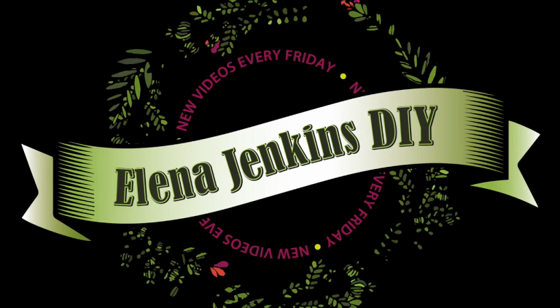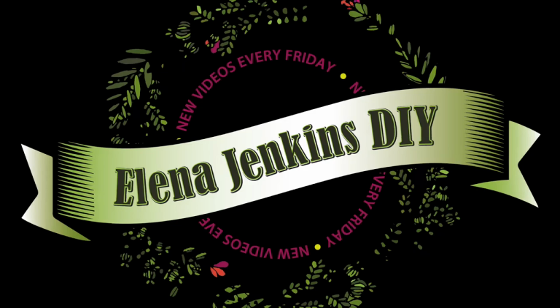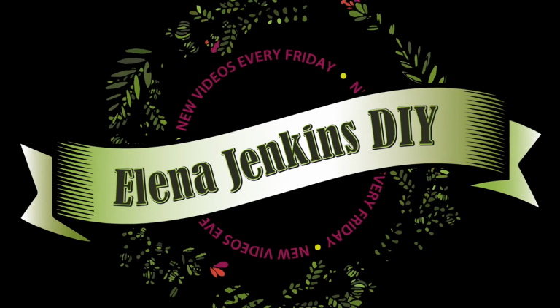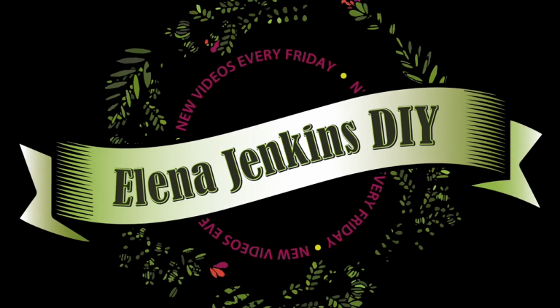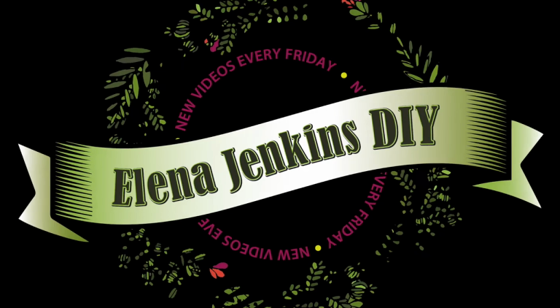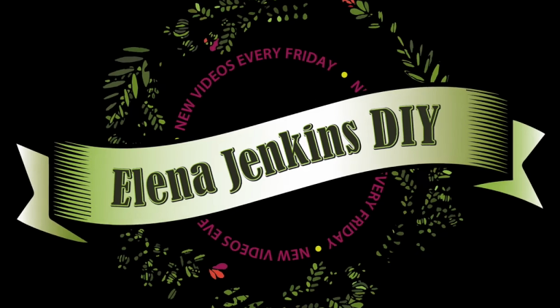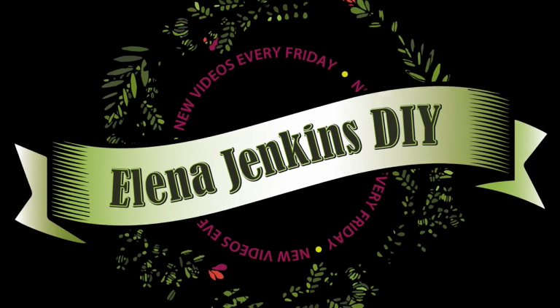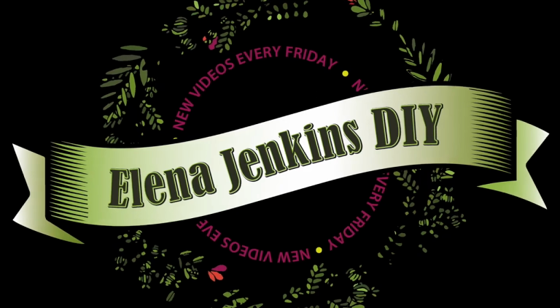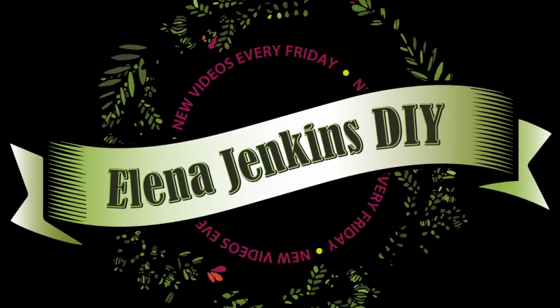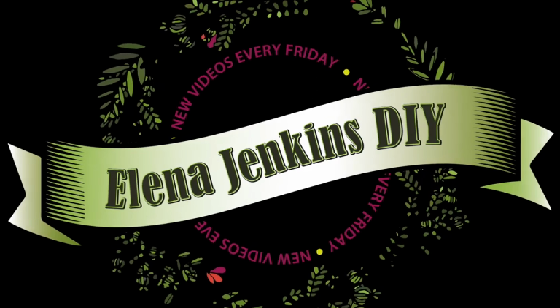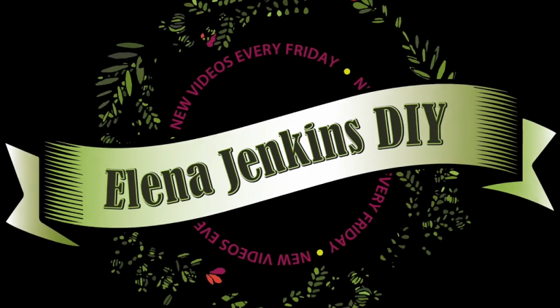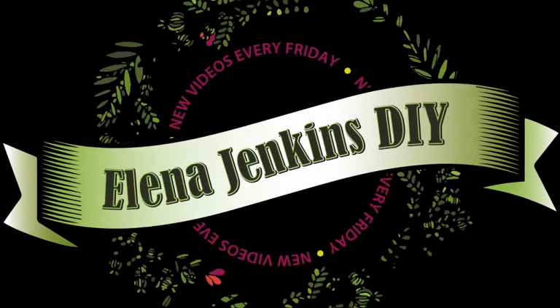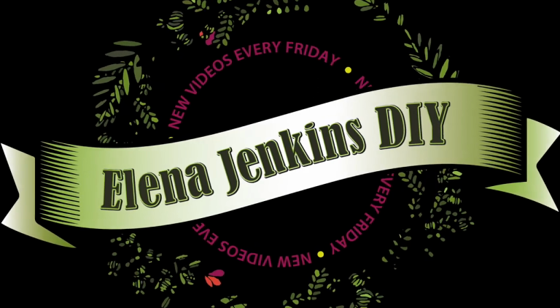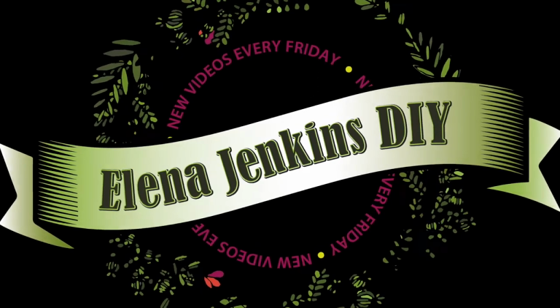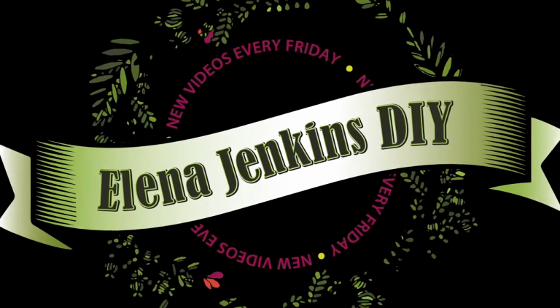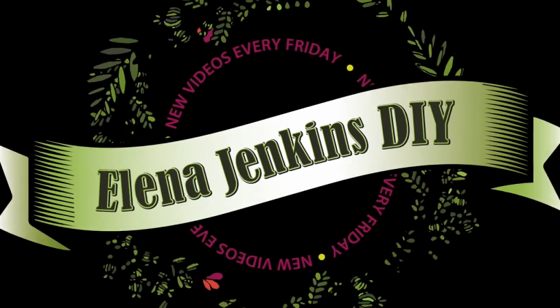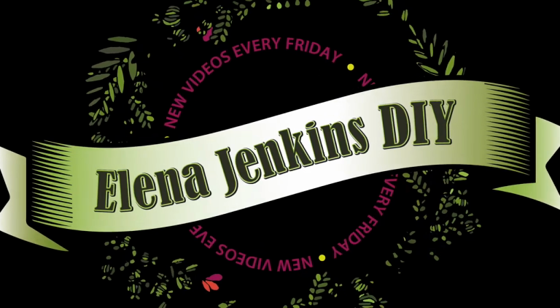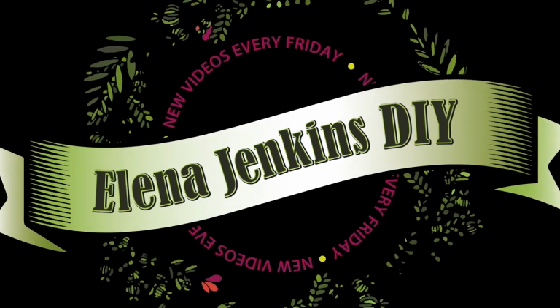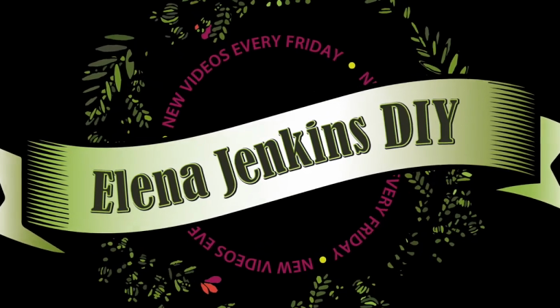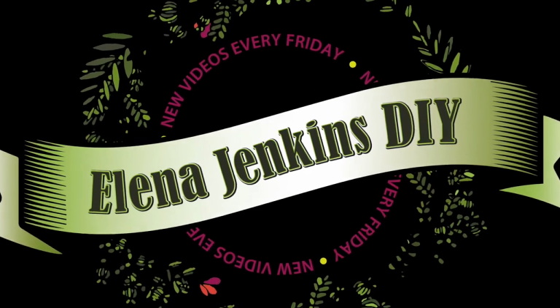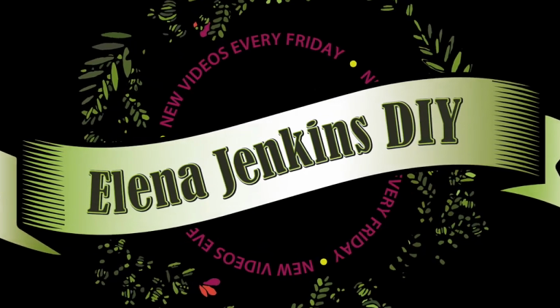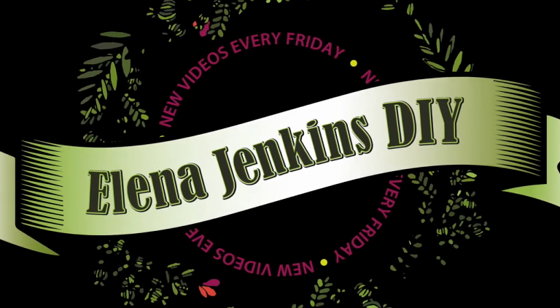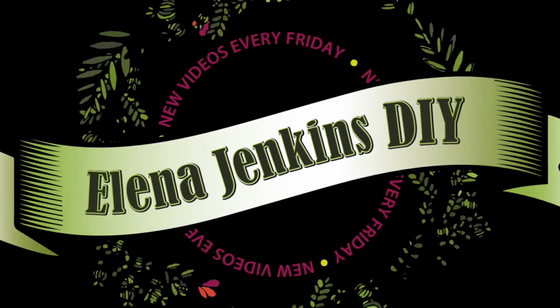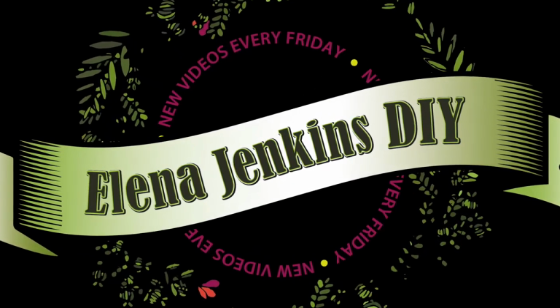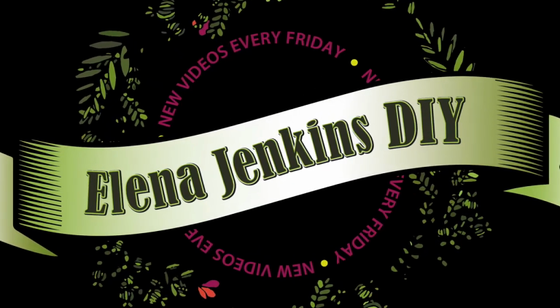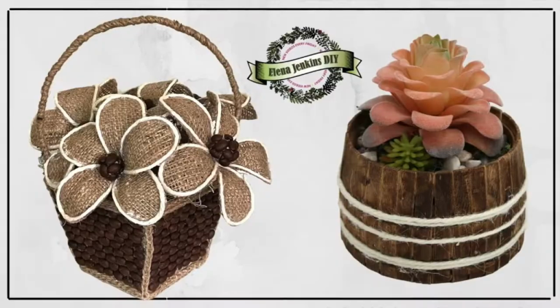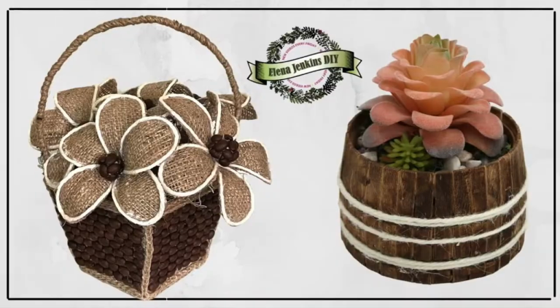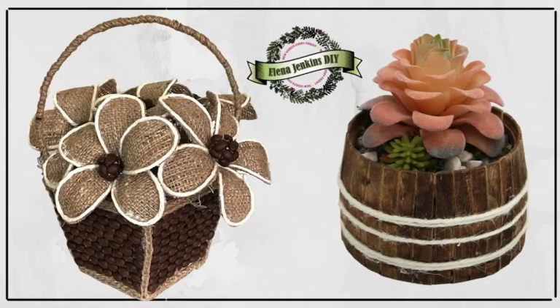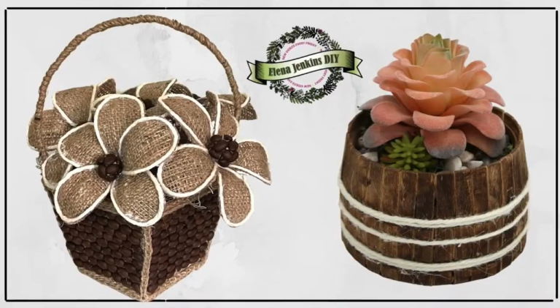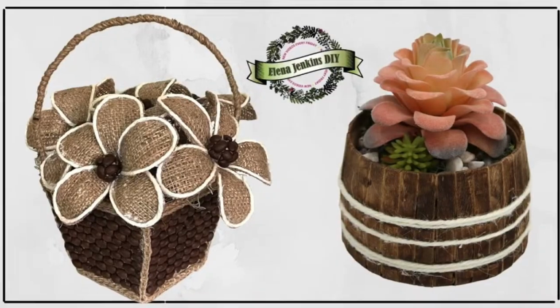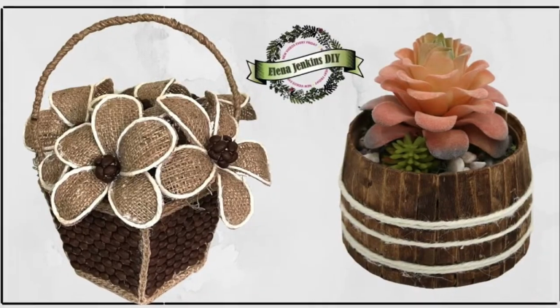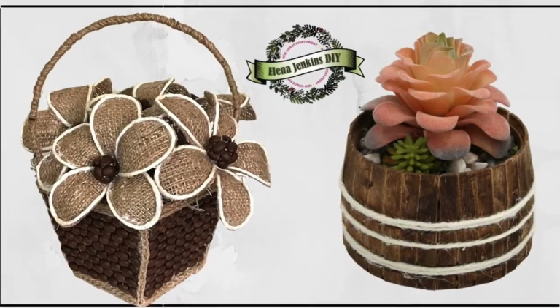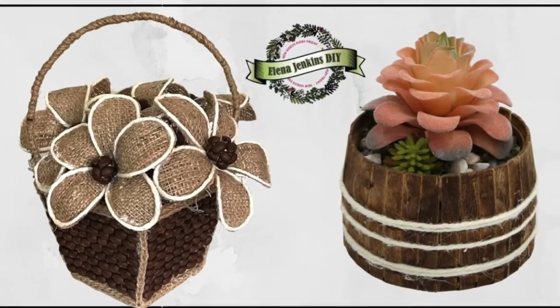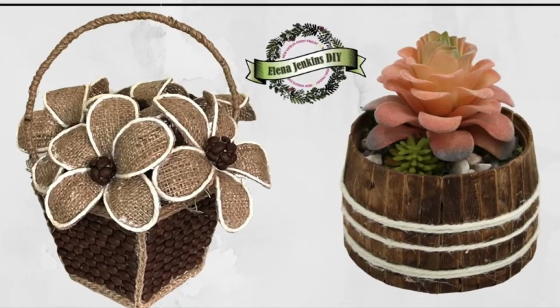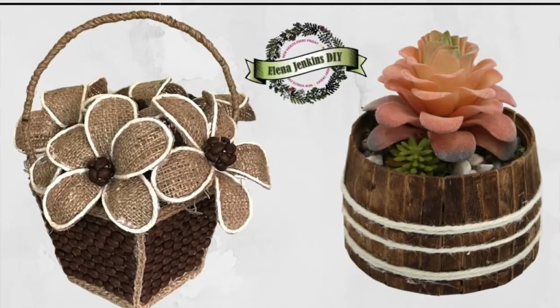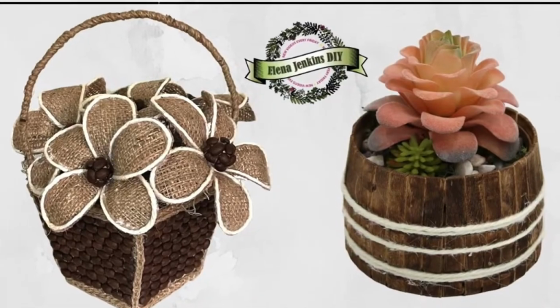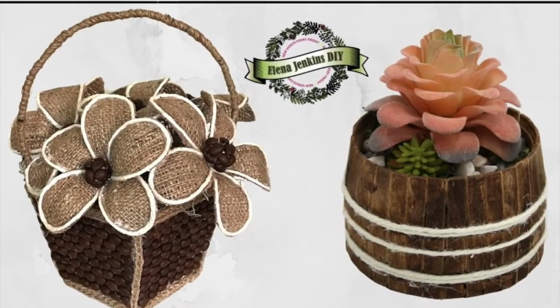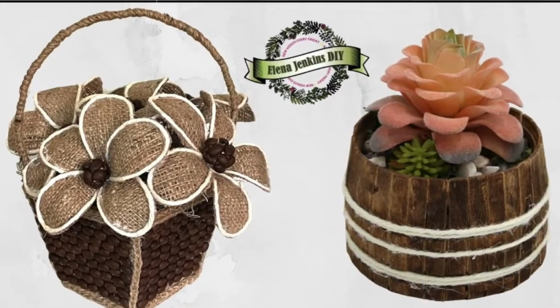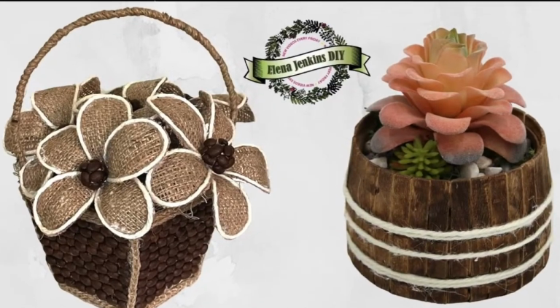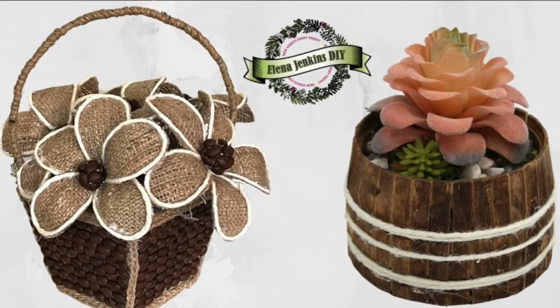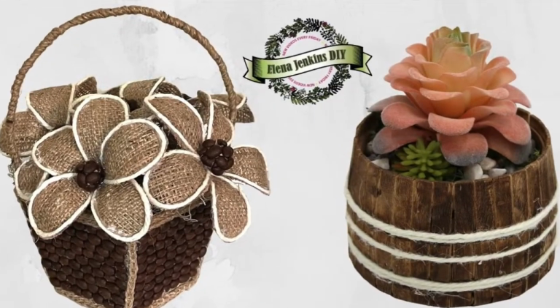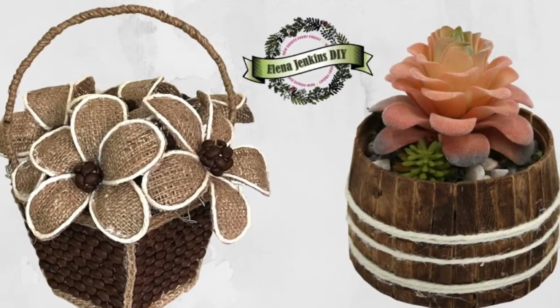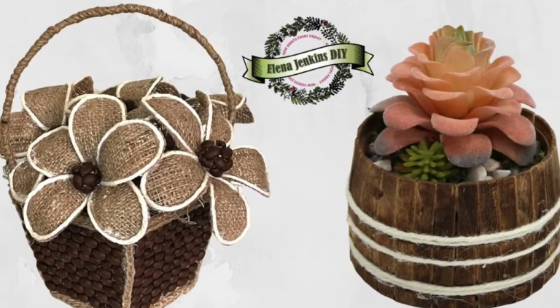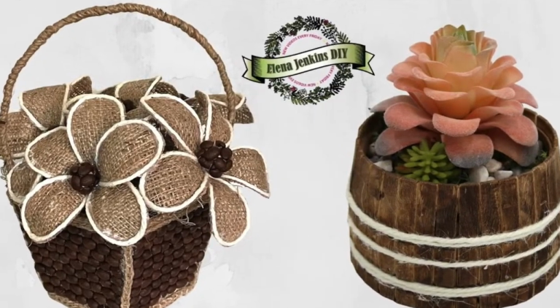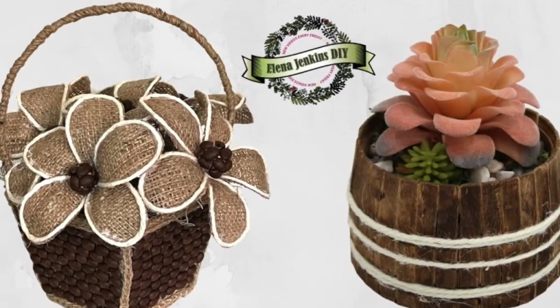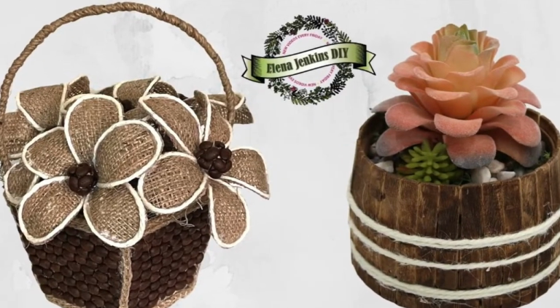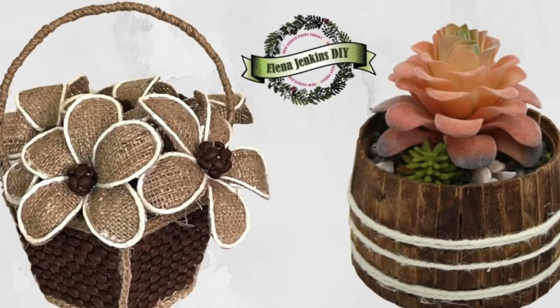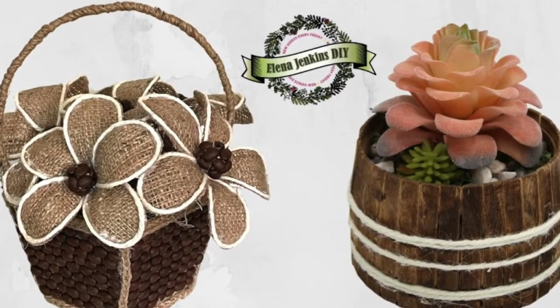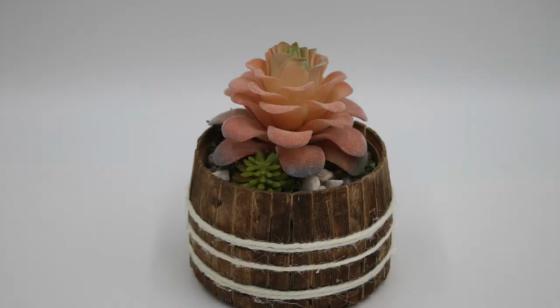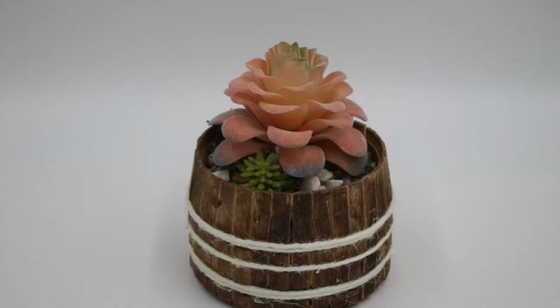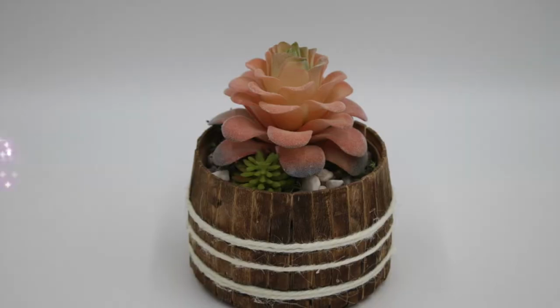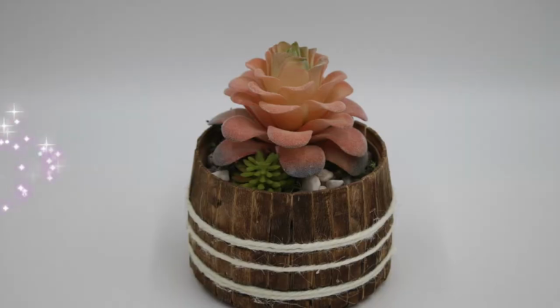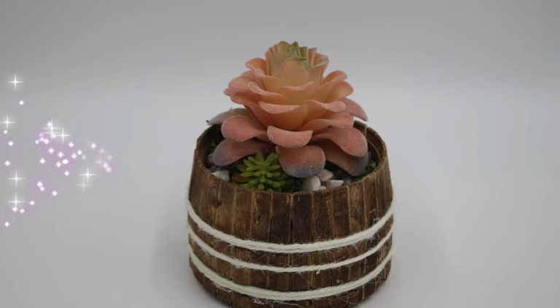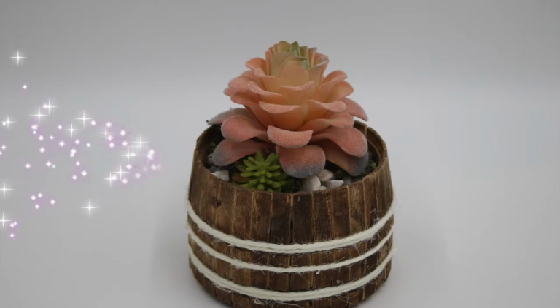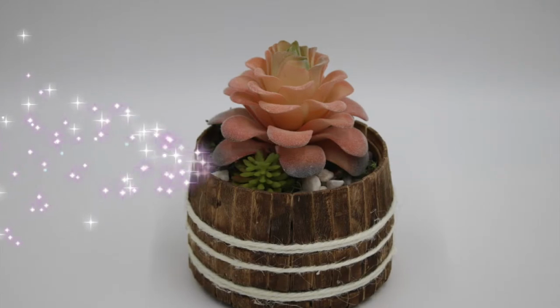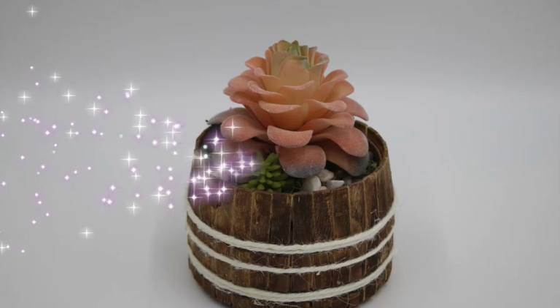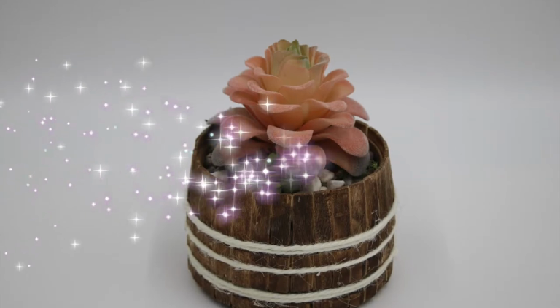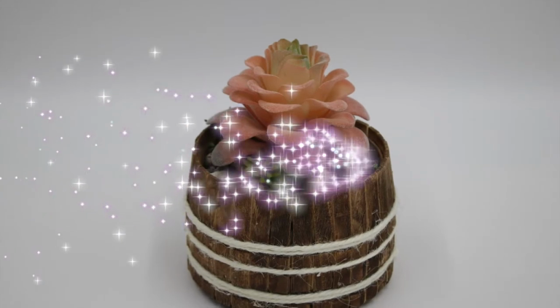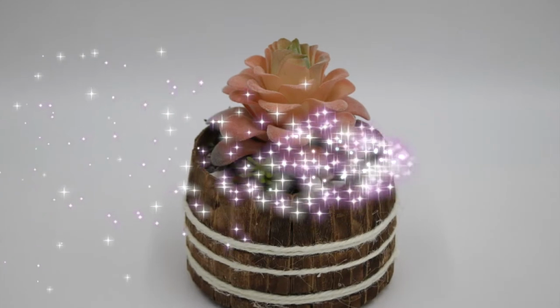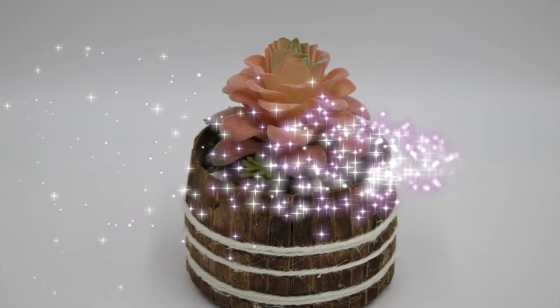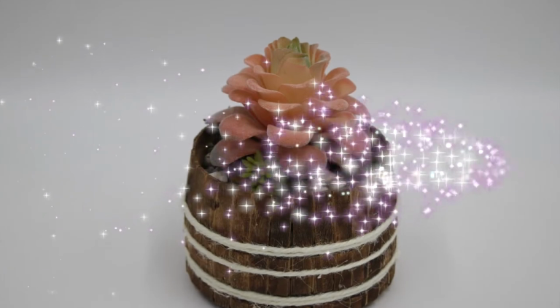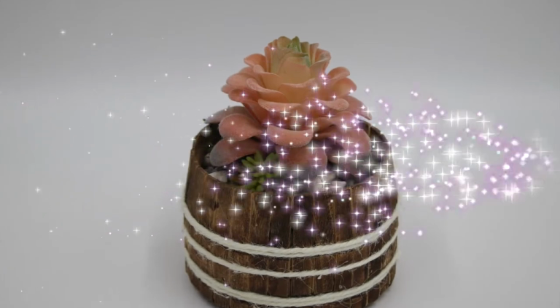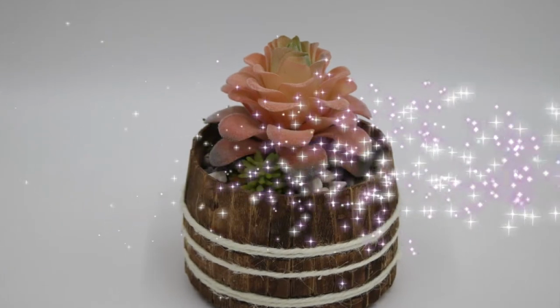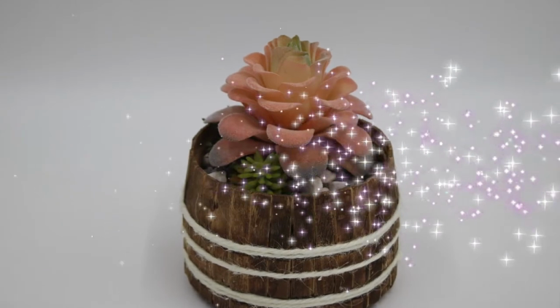Hi guys, welcome to my channel! Today we're gonna make some budget-friendly DIYs, so let's jump right into it.